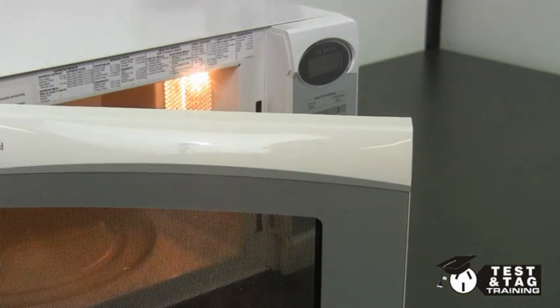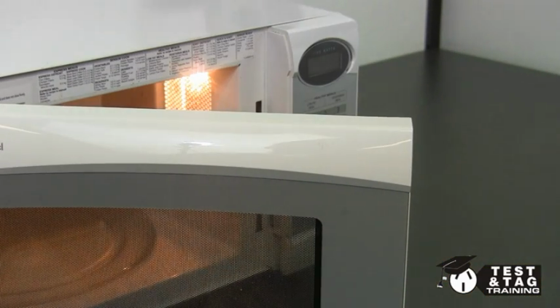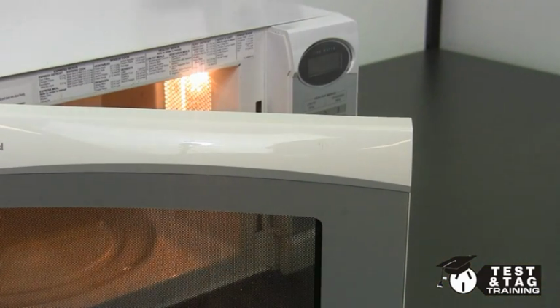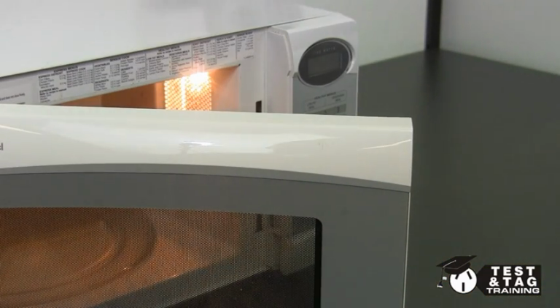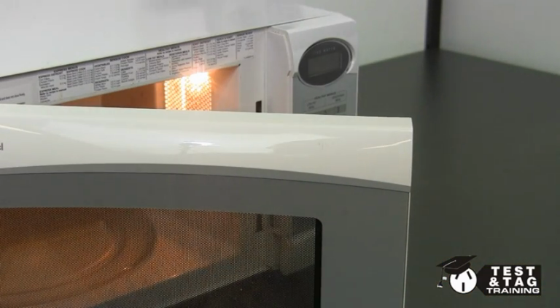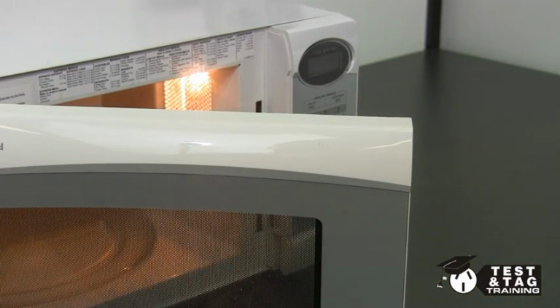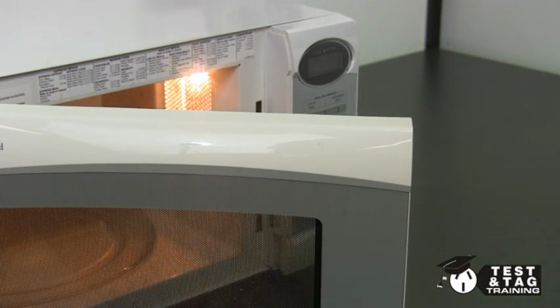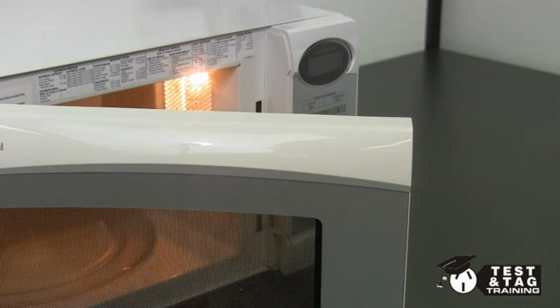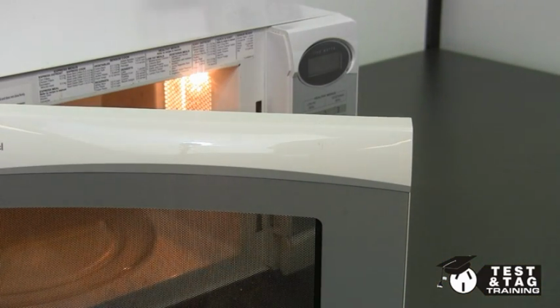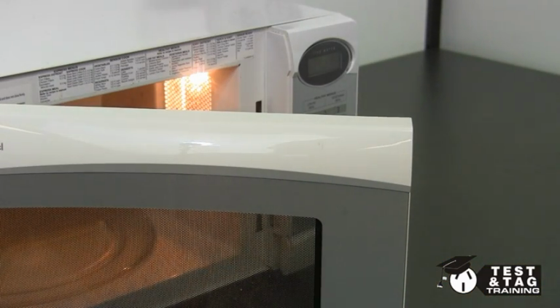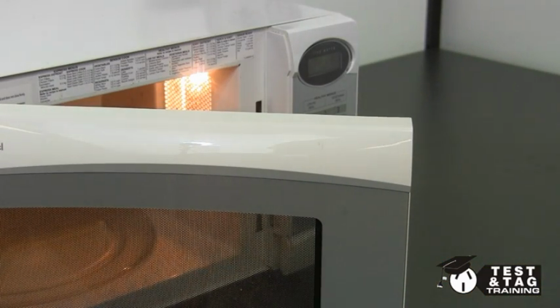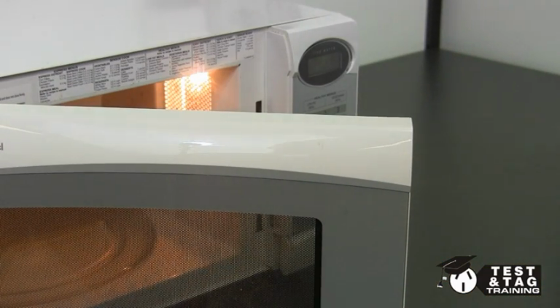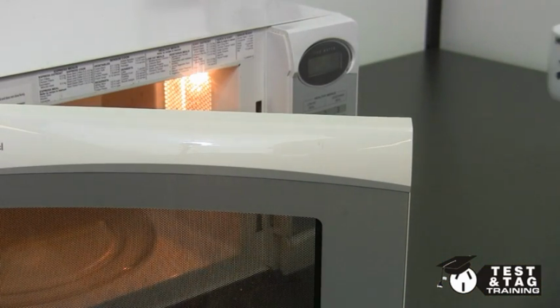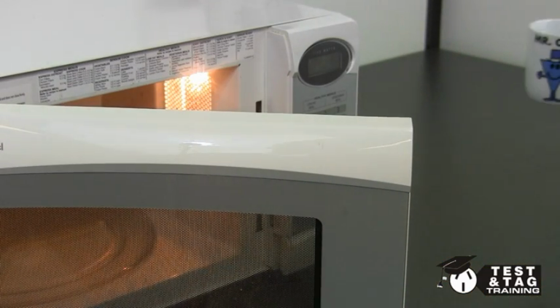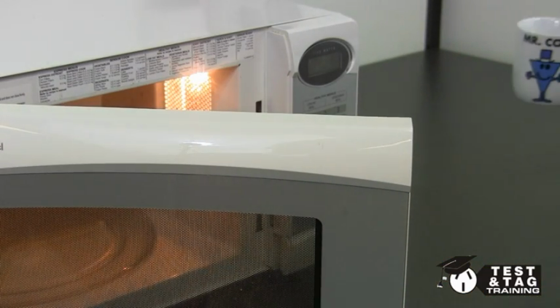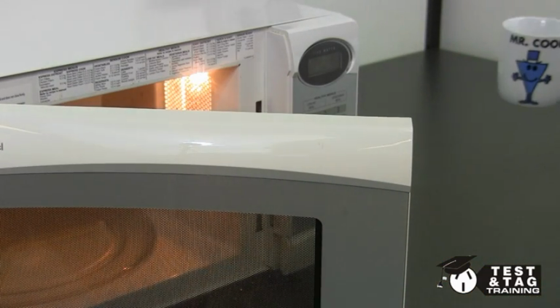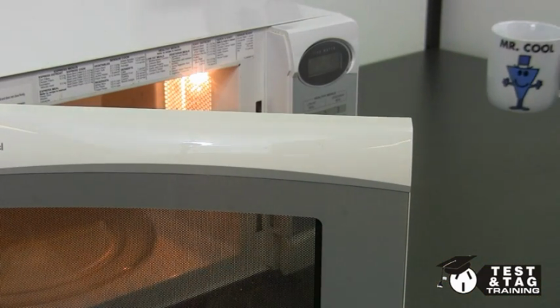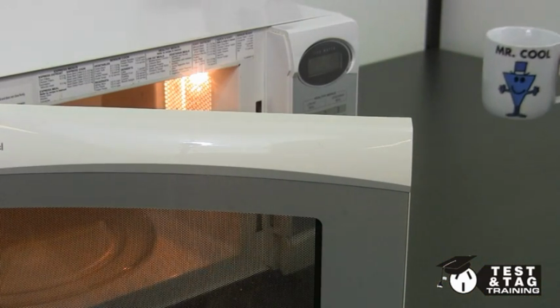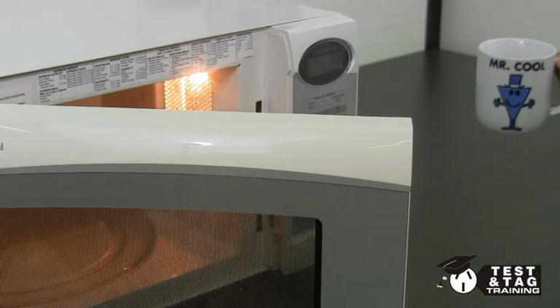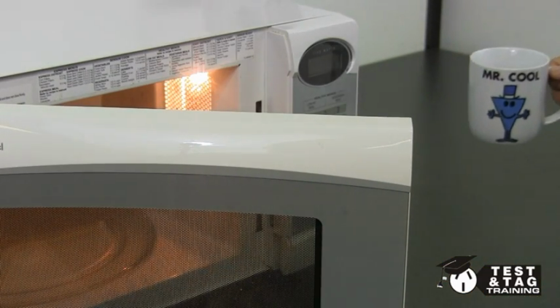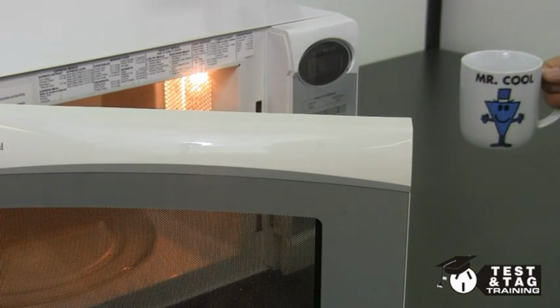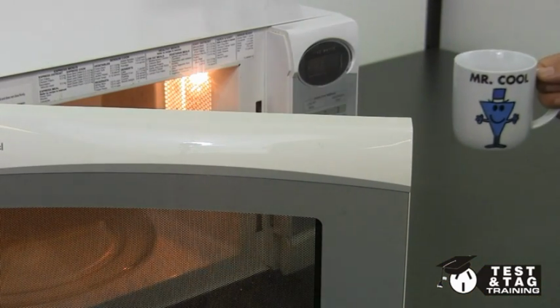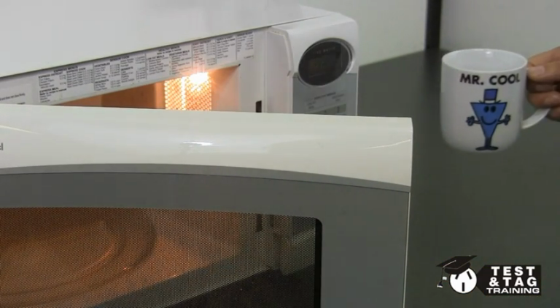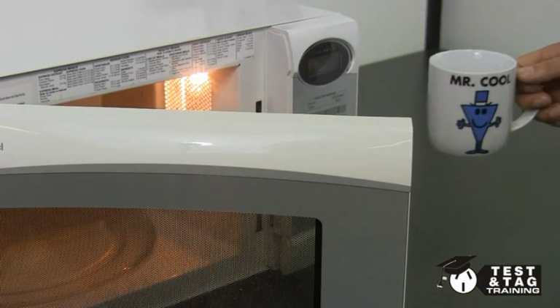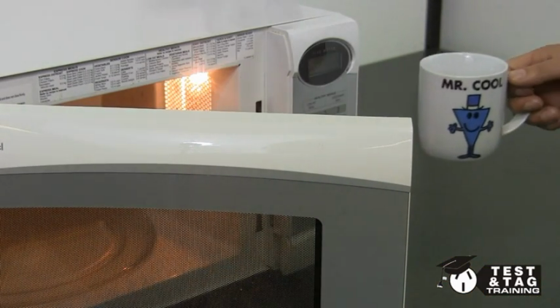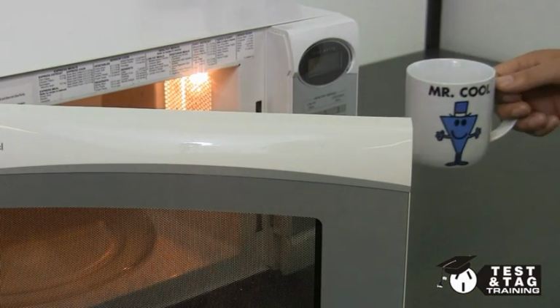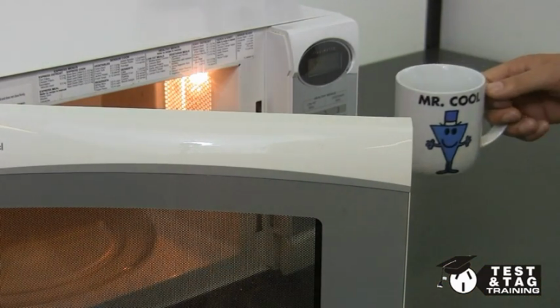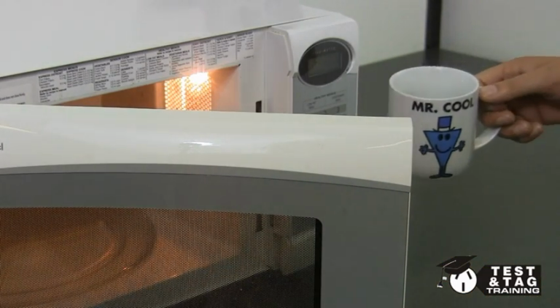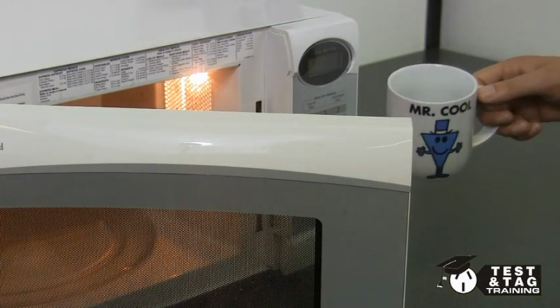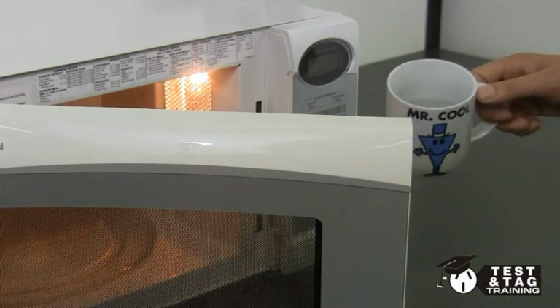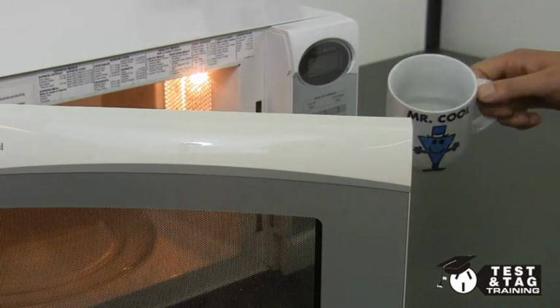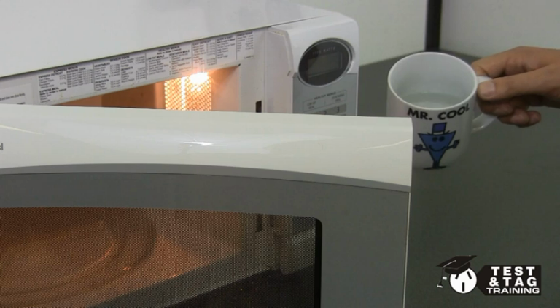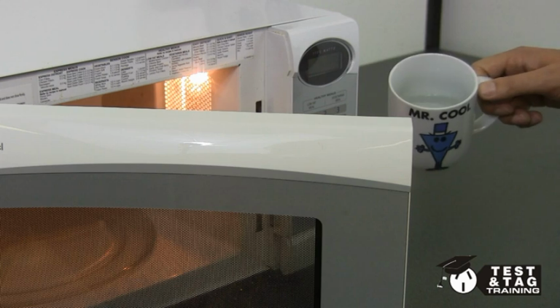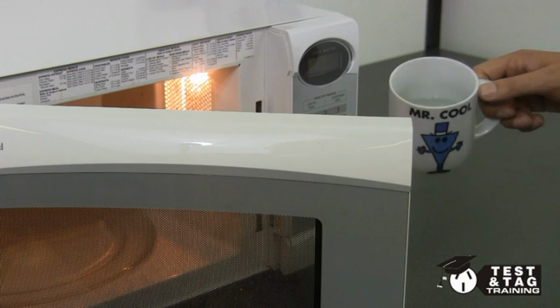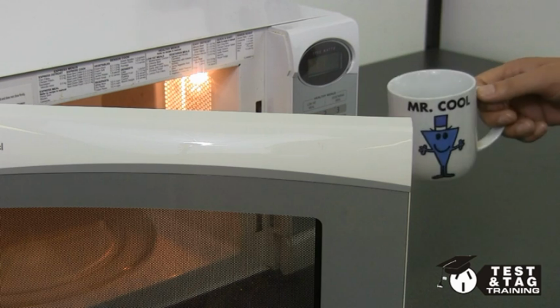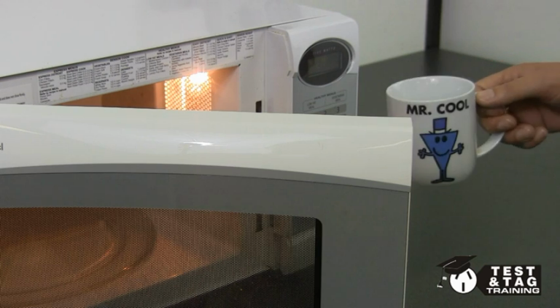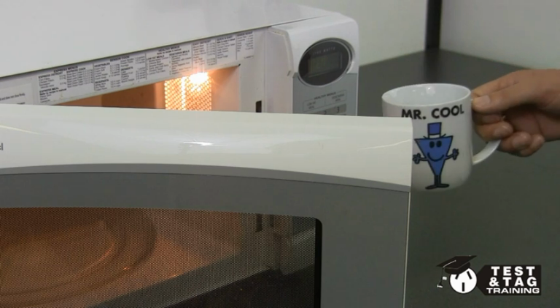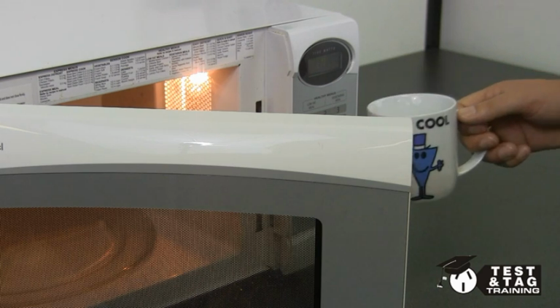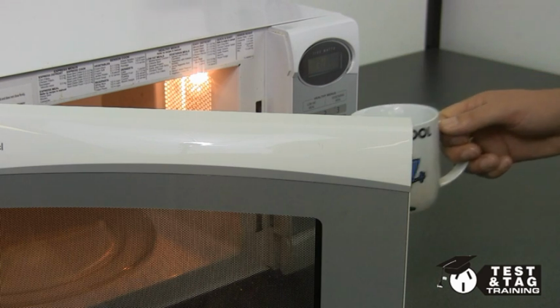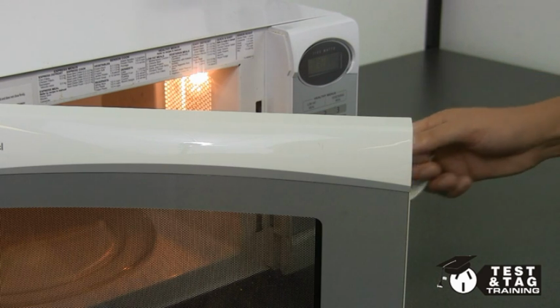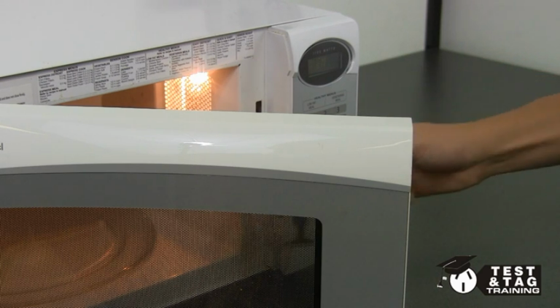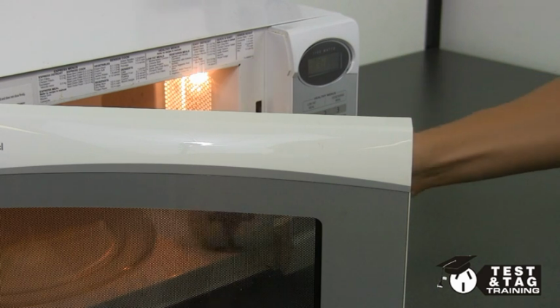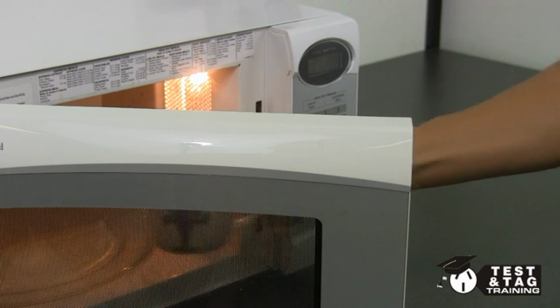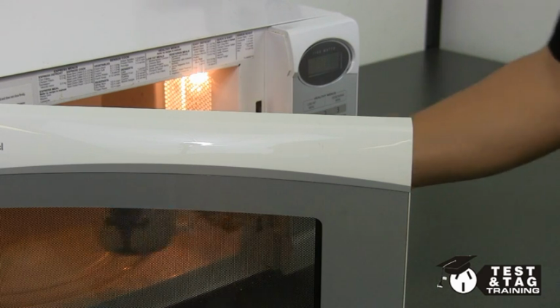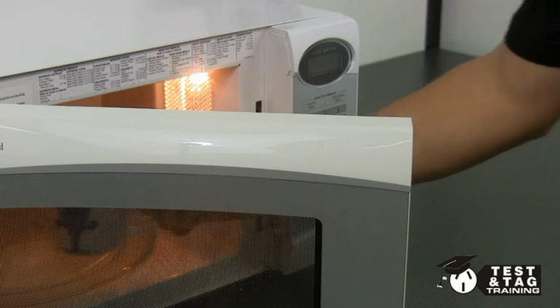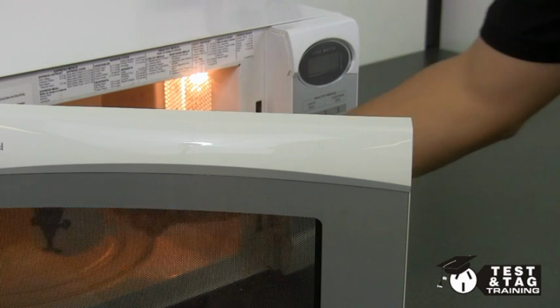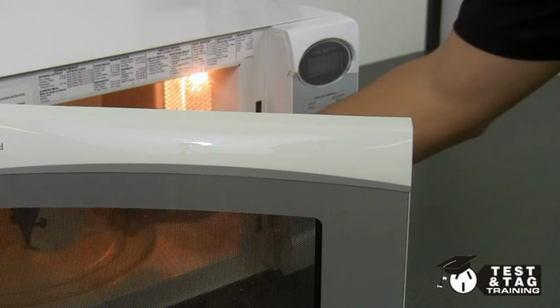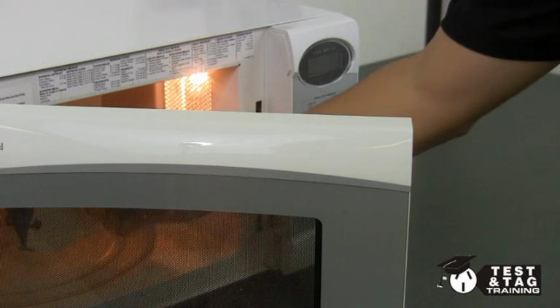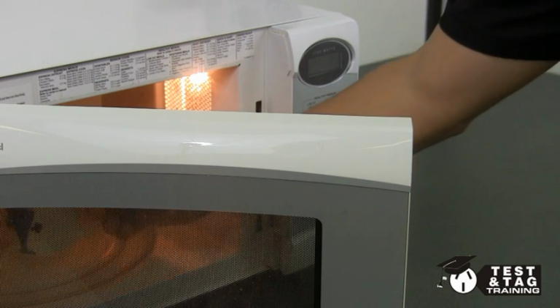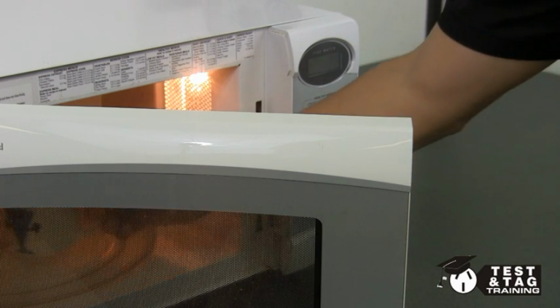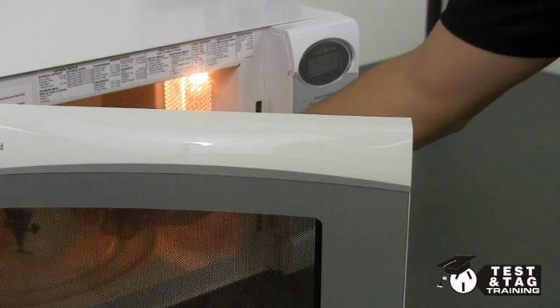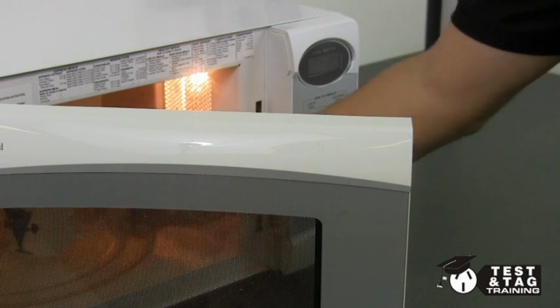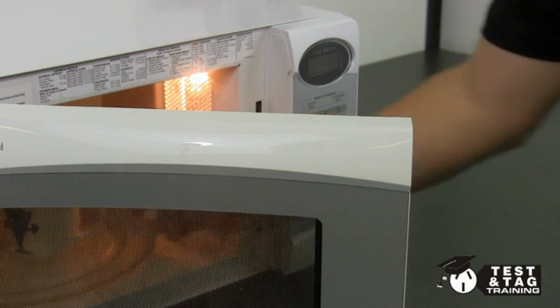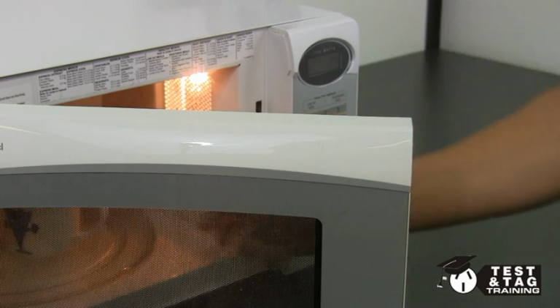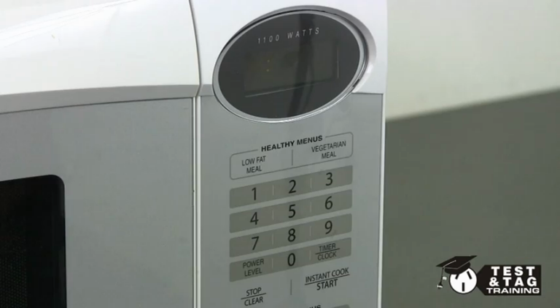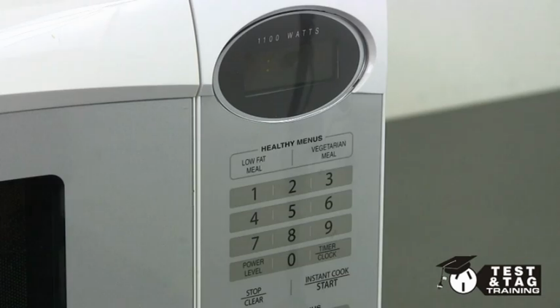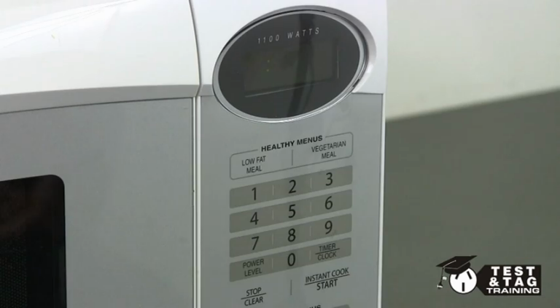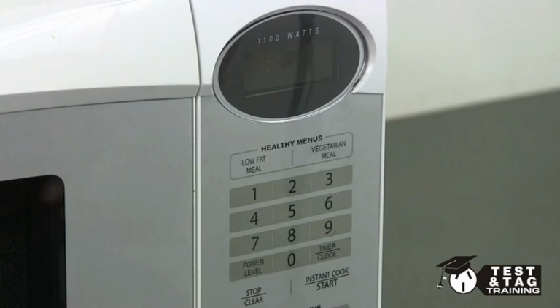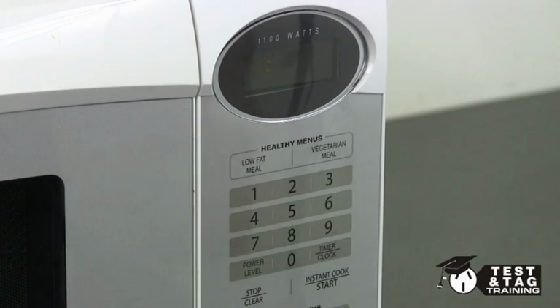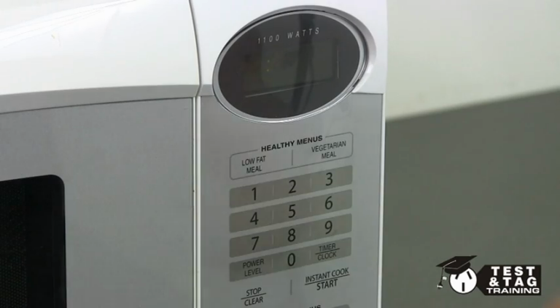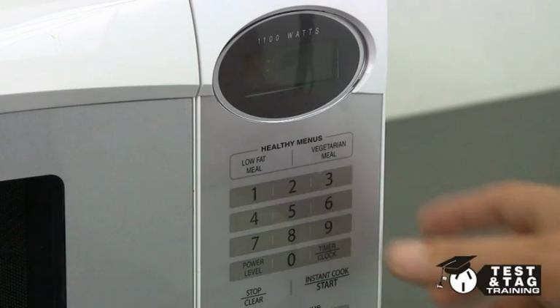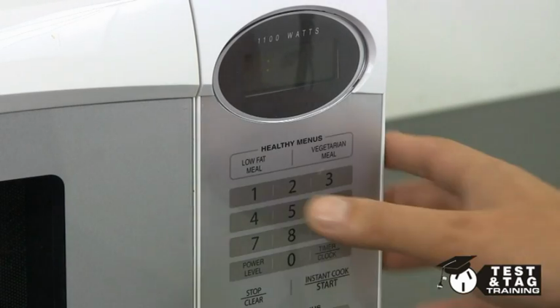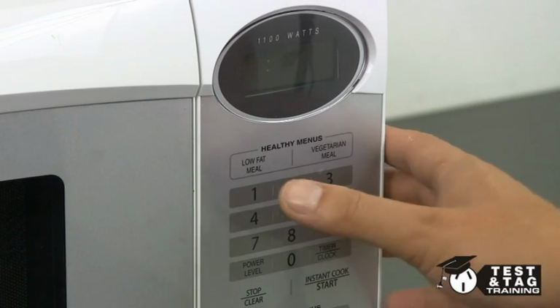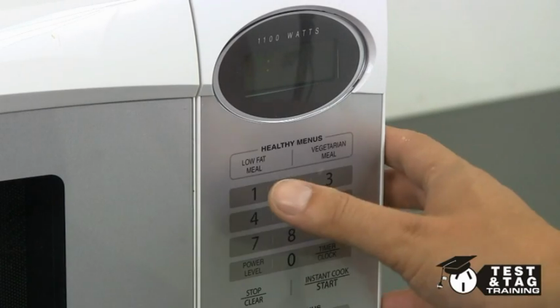The microwave needs to be running when we perform our test. Place a cup of water in the microwave before starting.